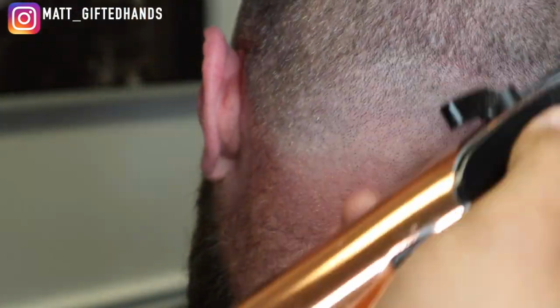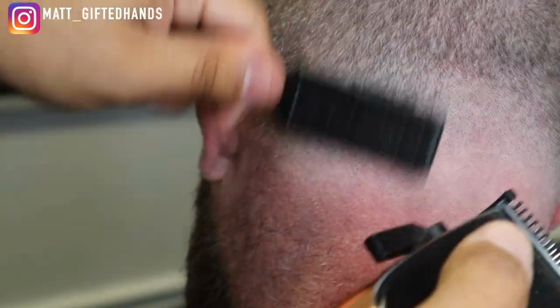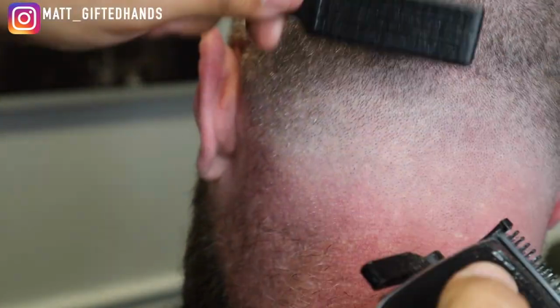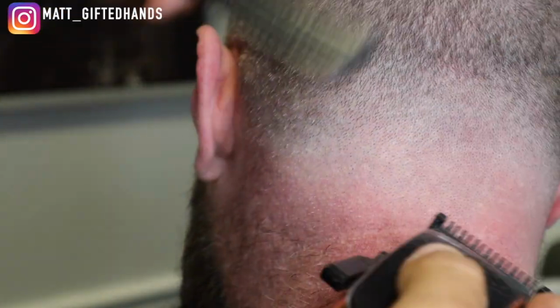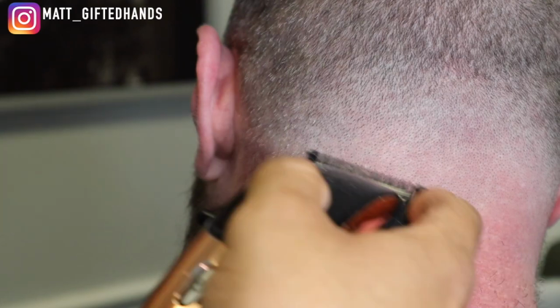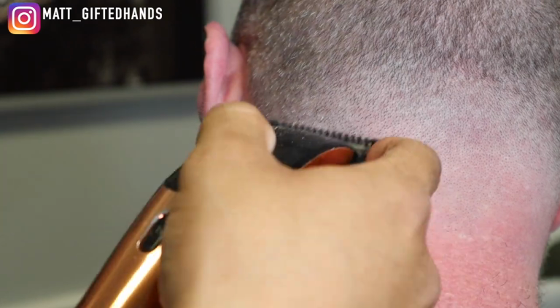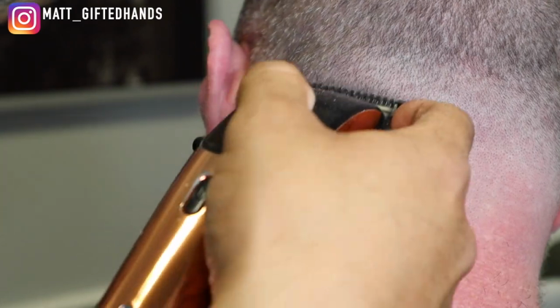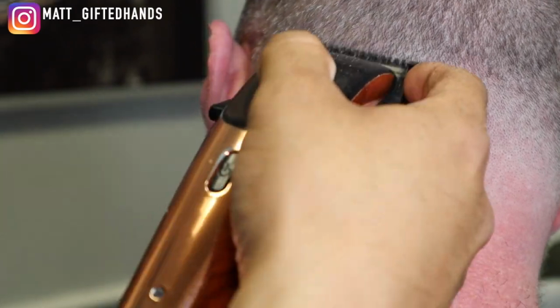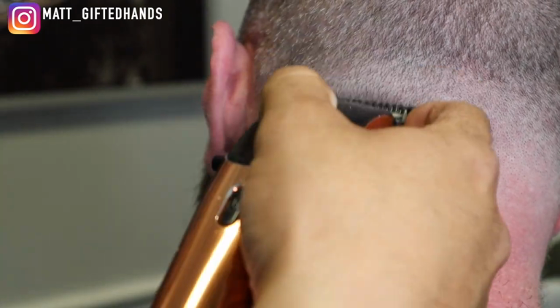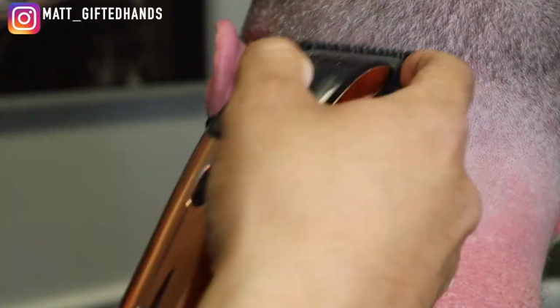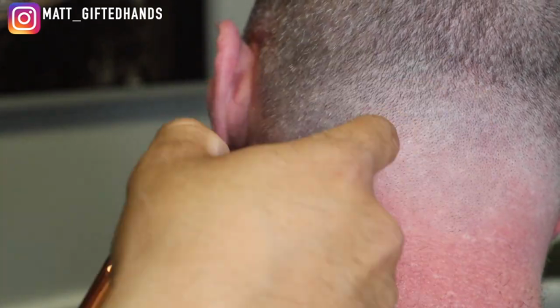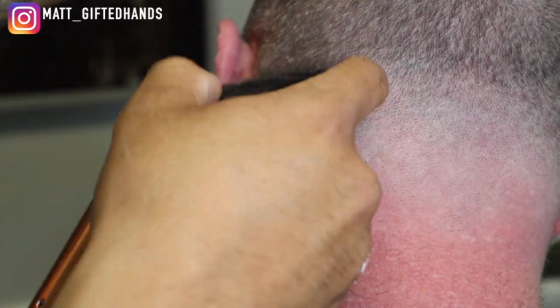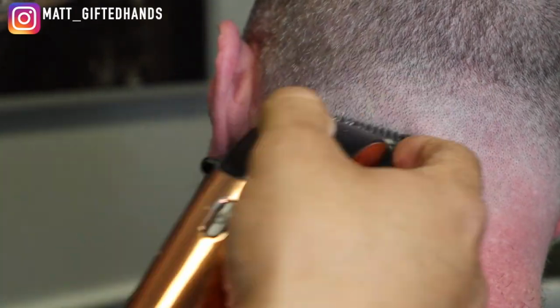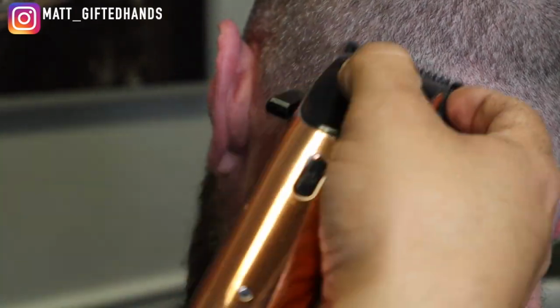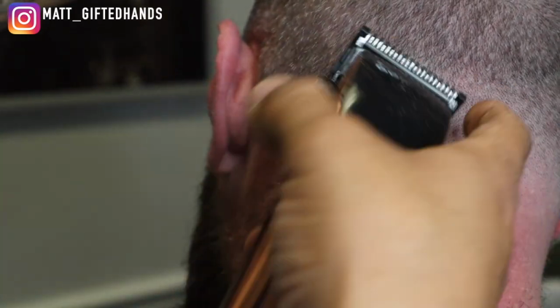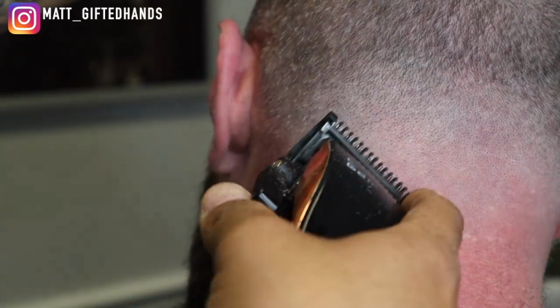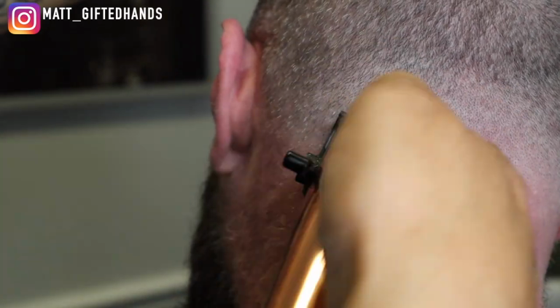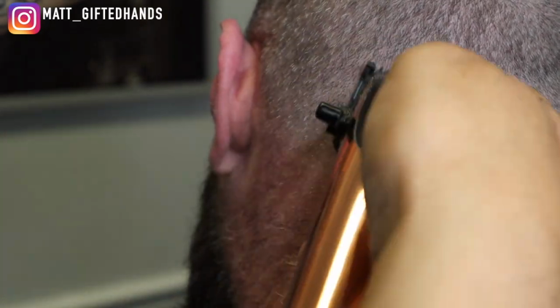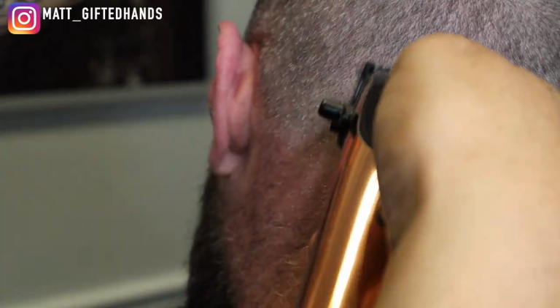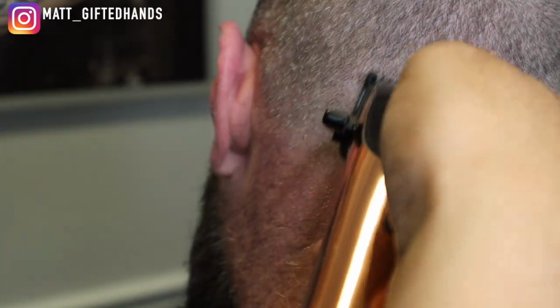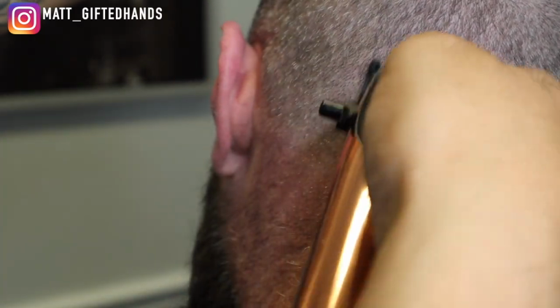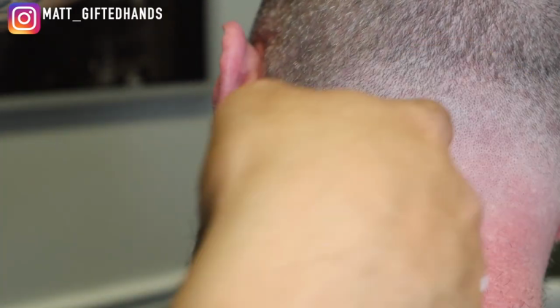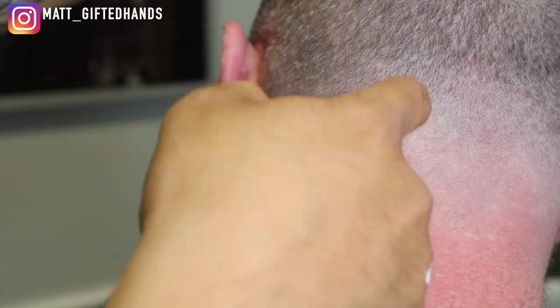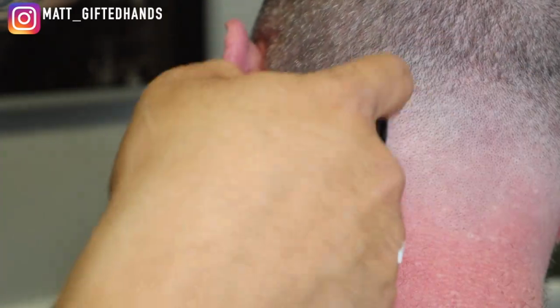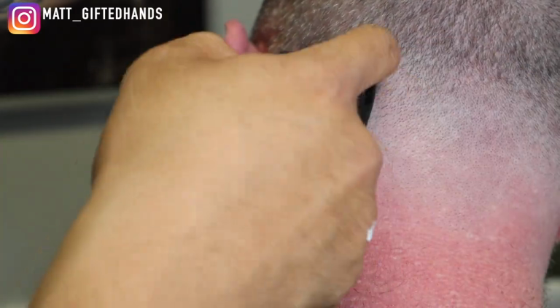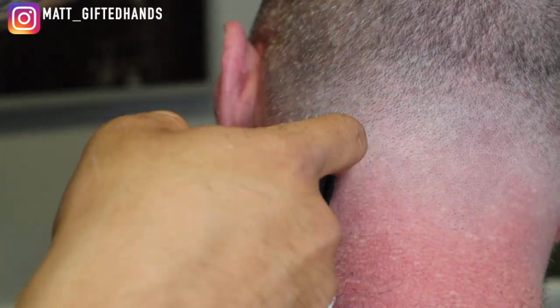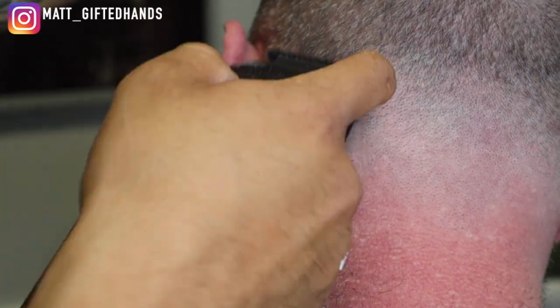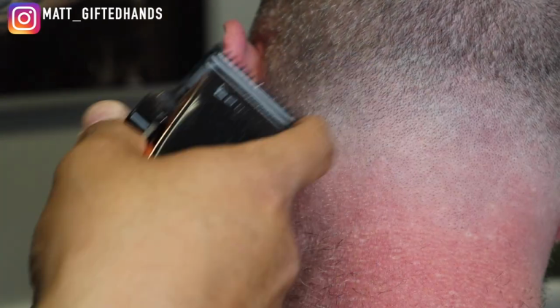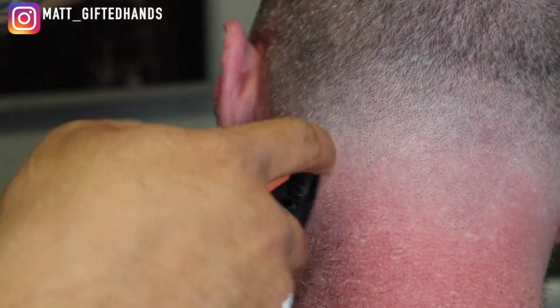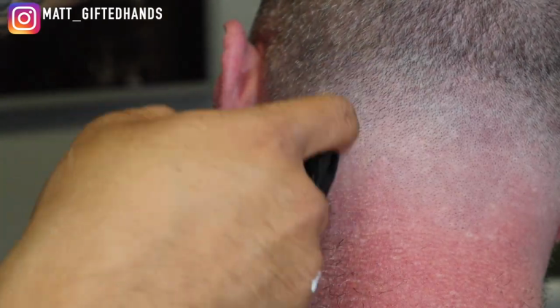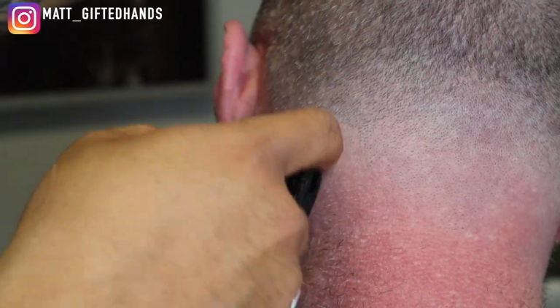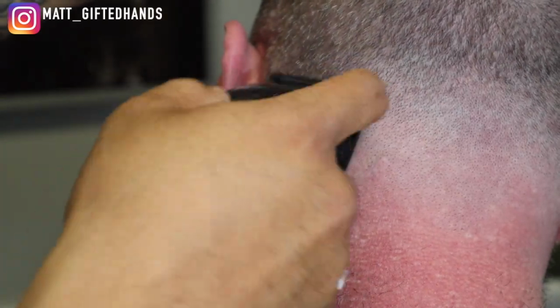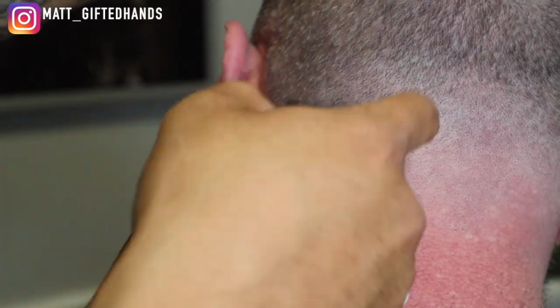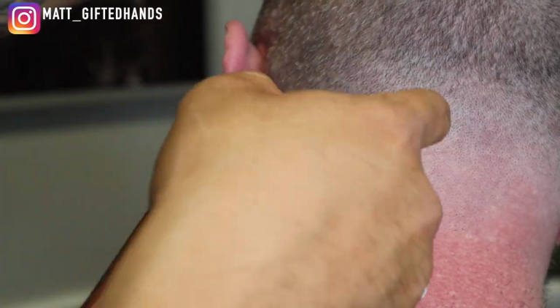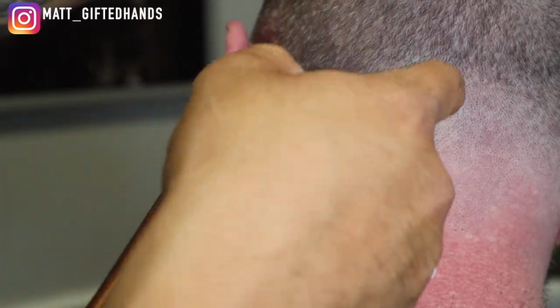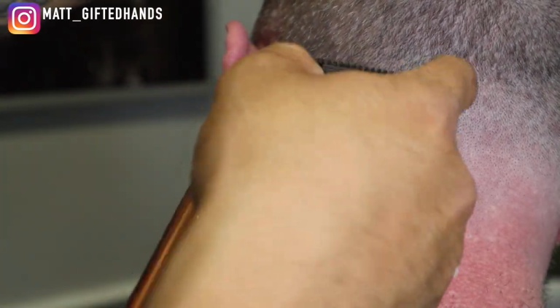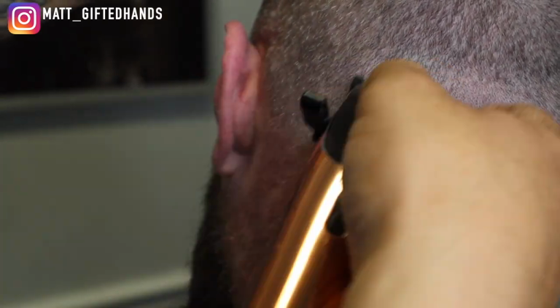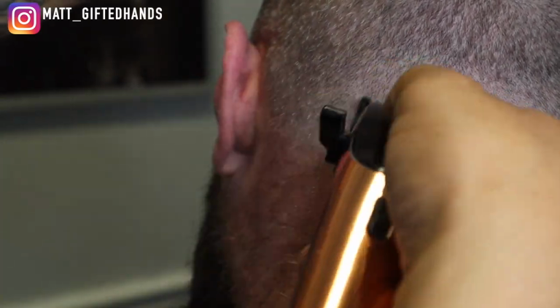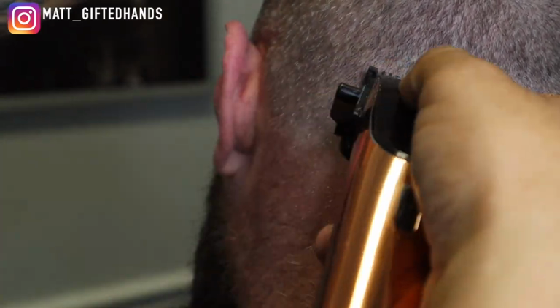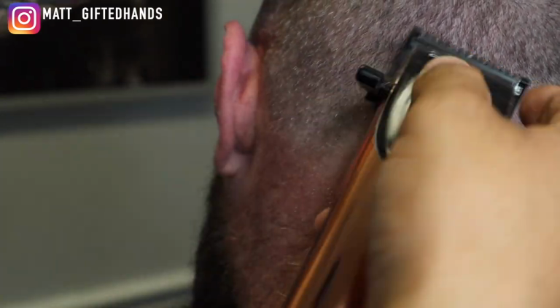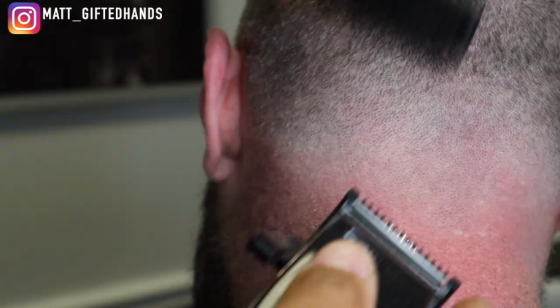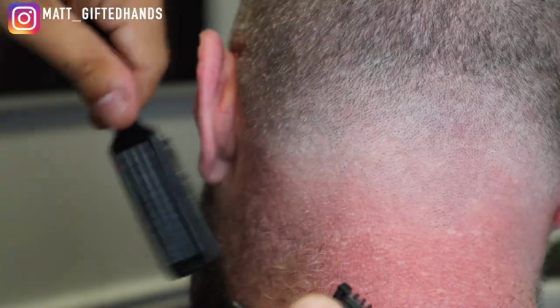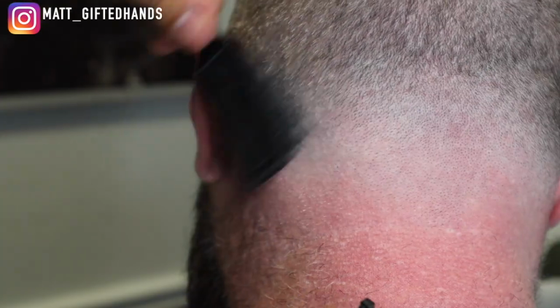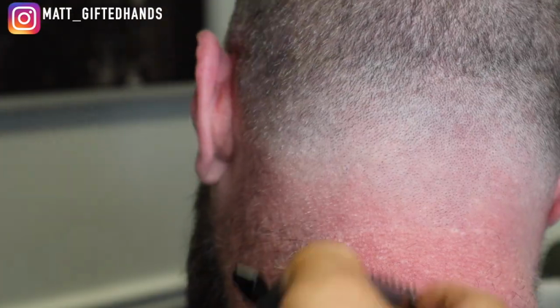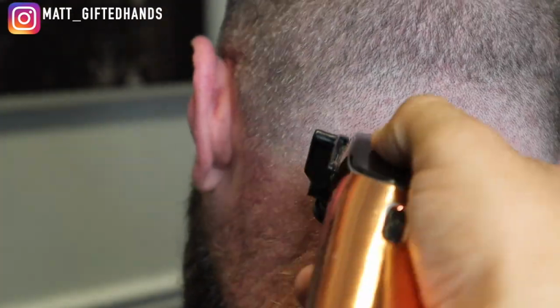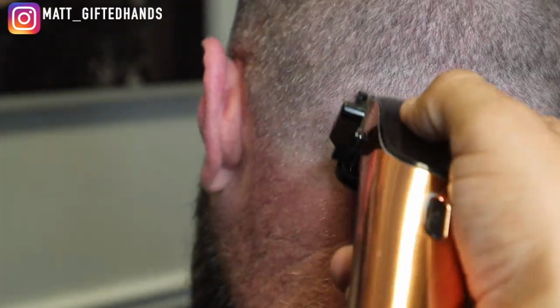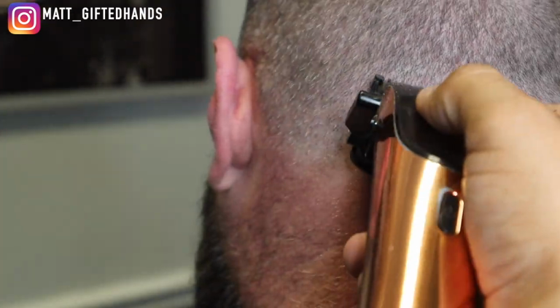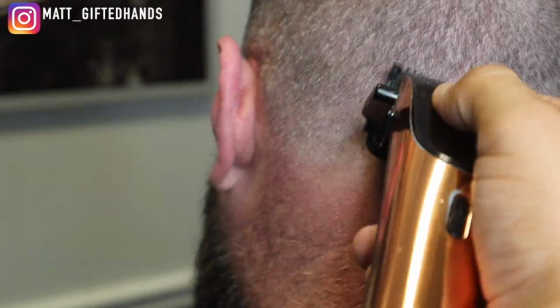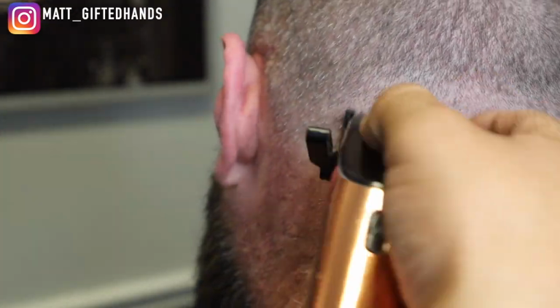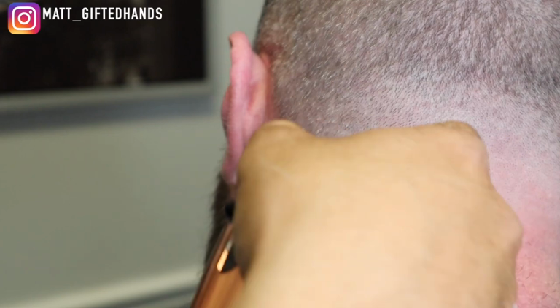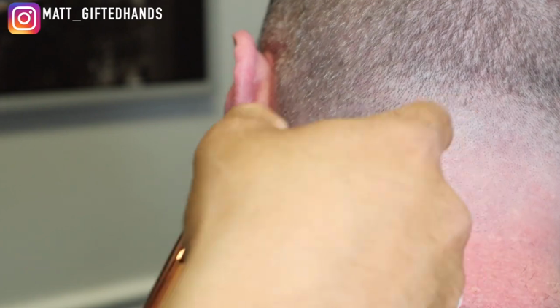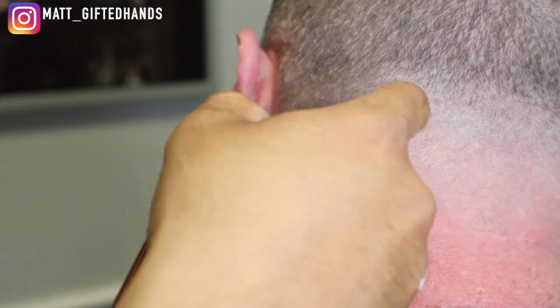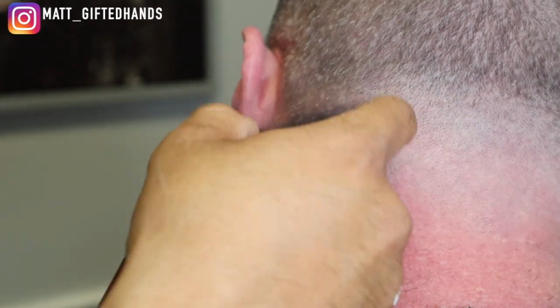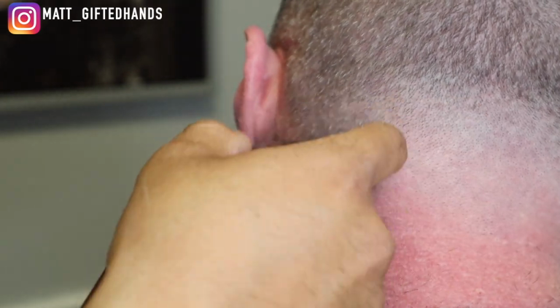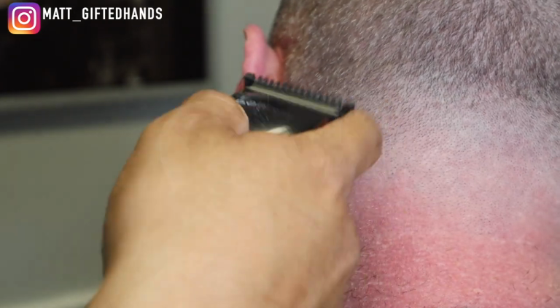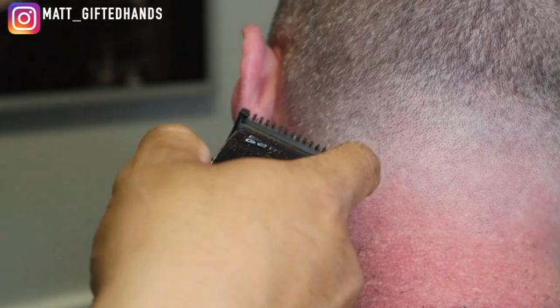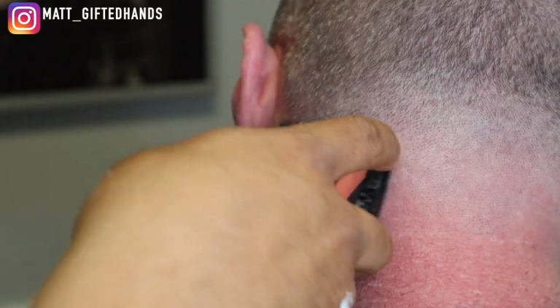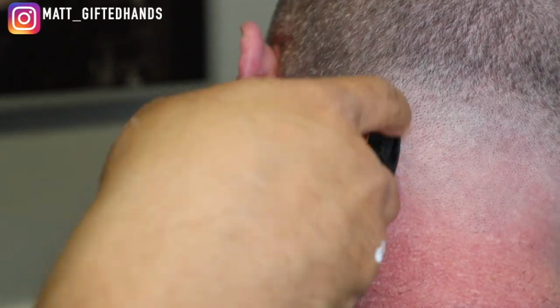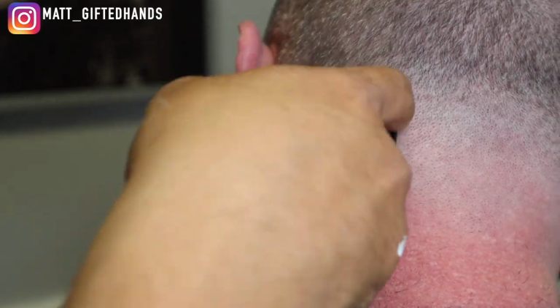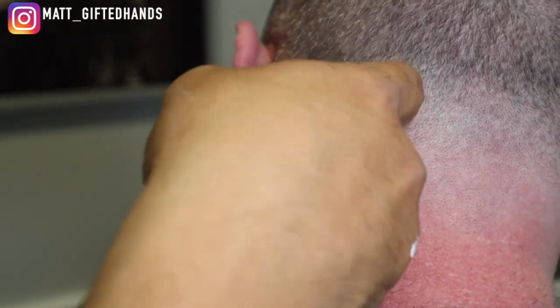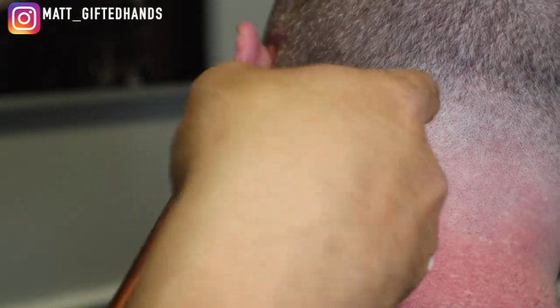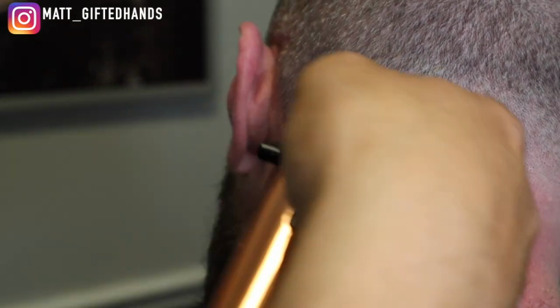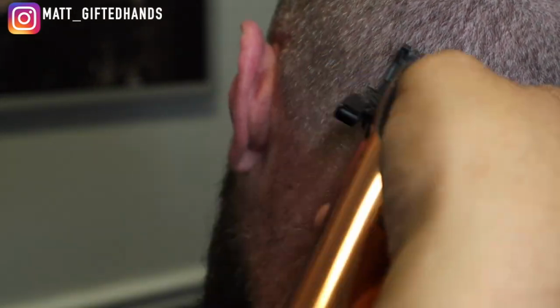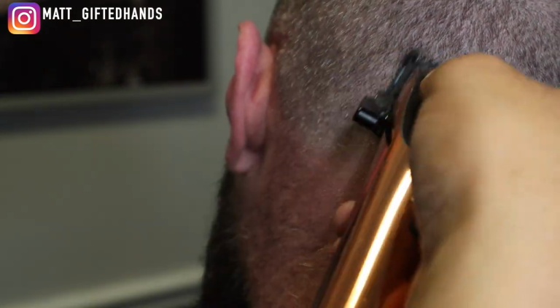Notice how I'm stretching the skin with the opposite hand so I can get into those small little crevices and creases.